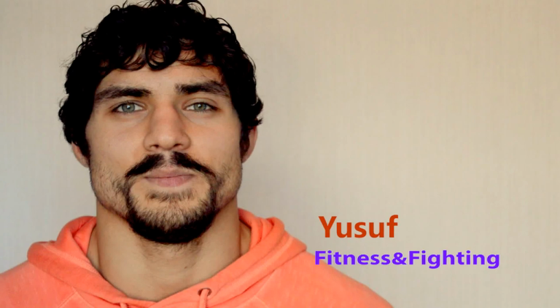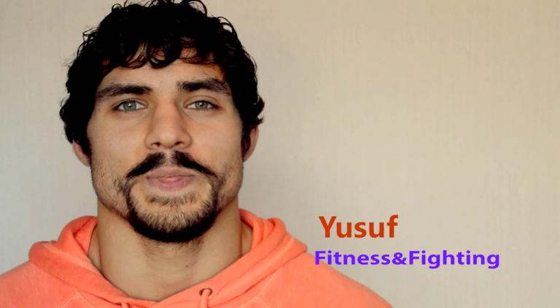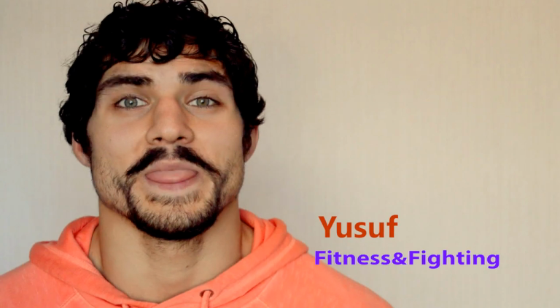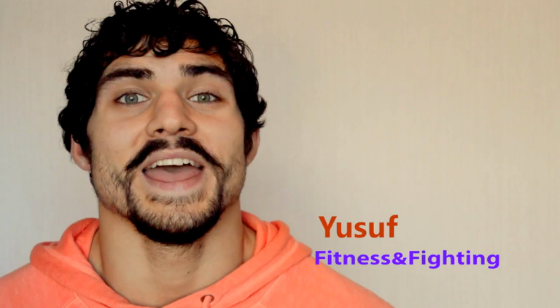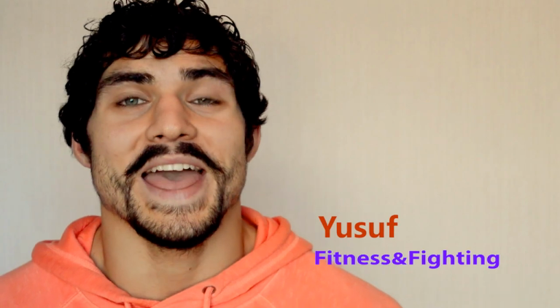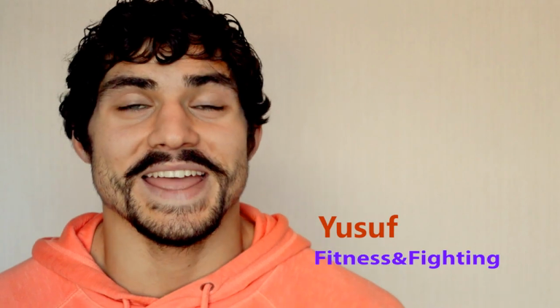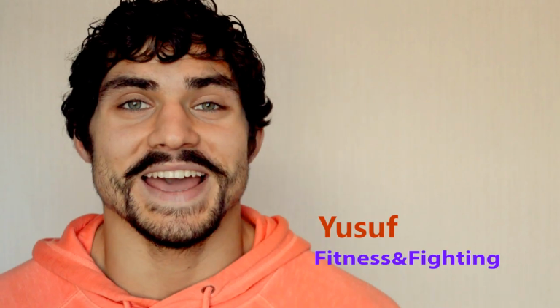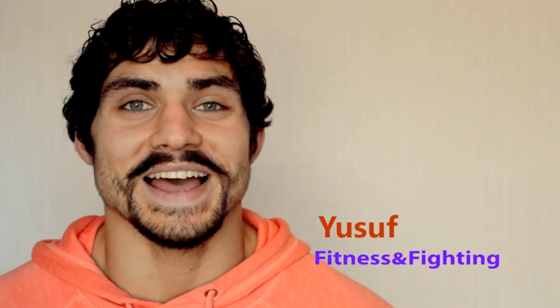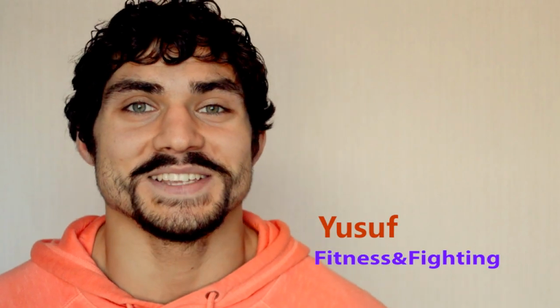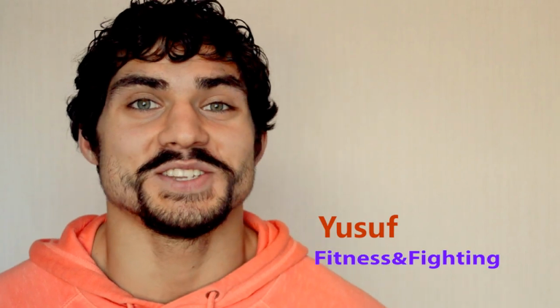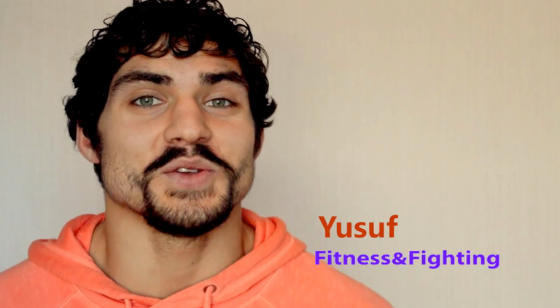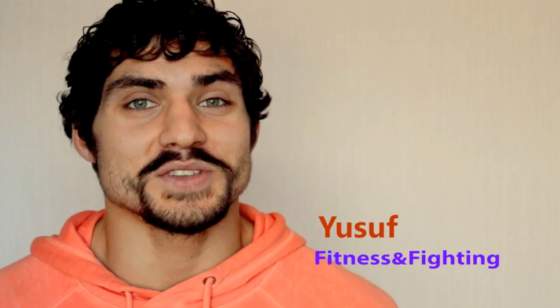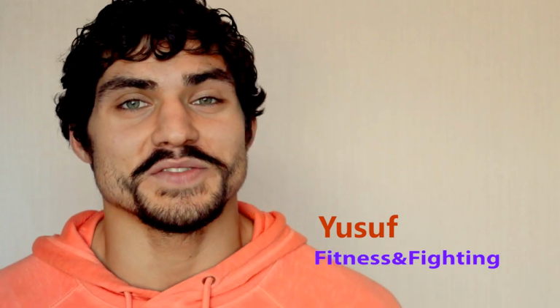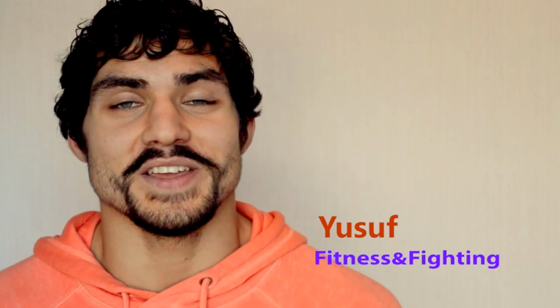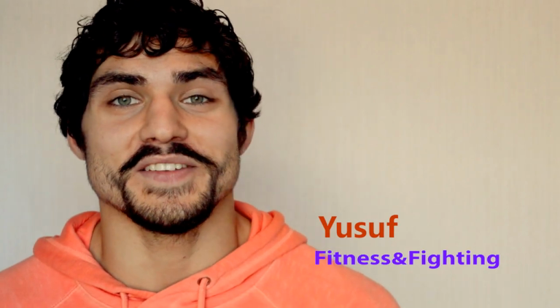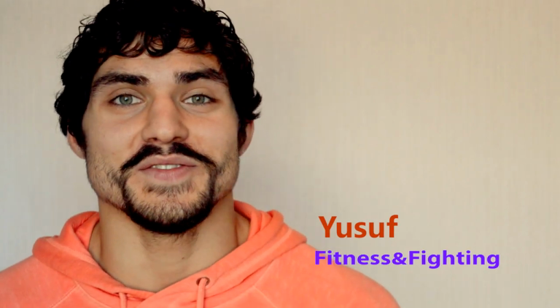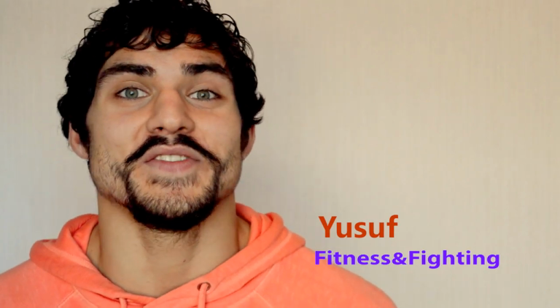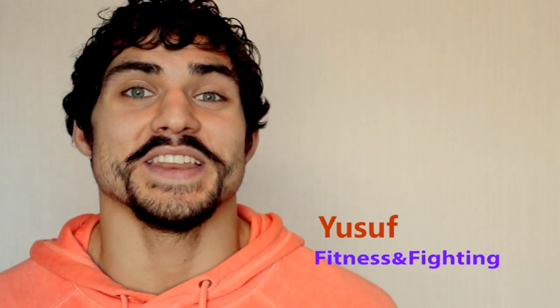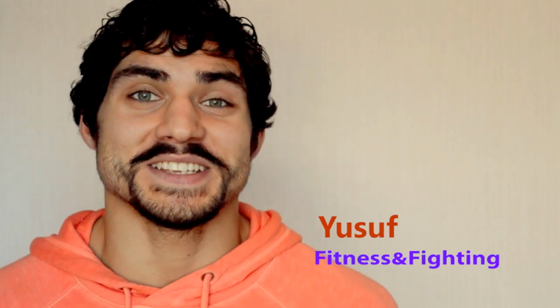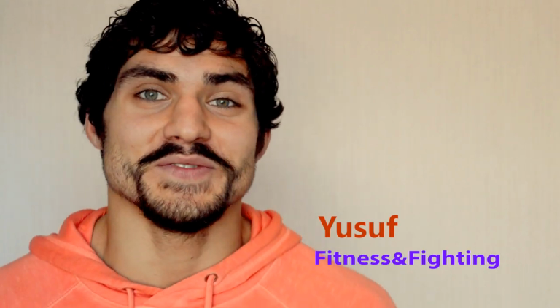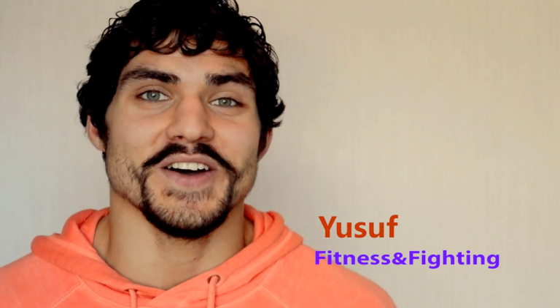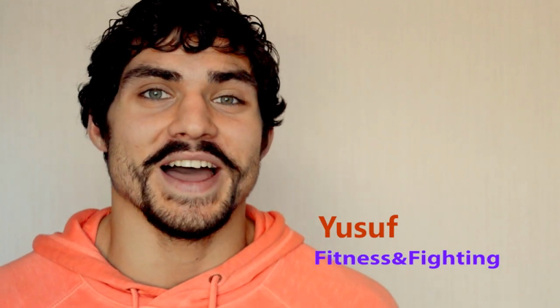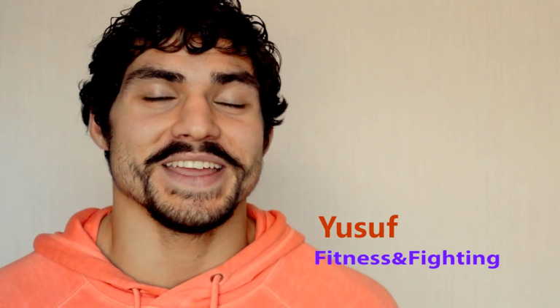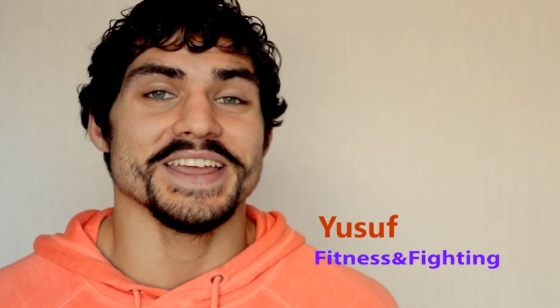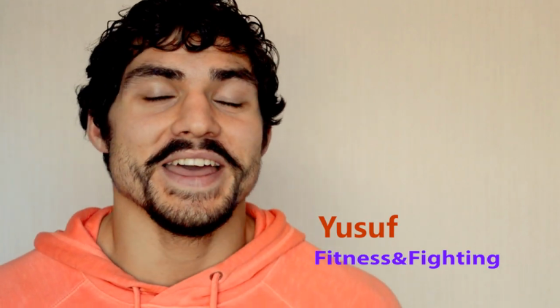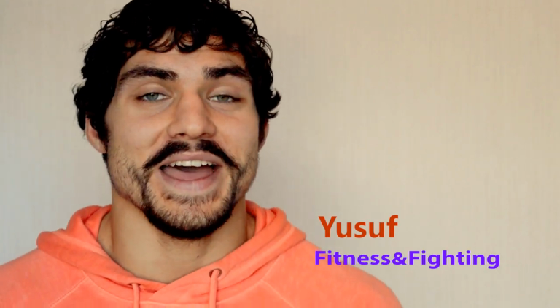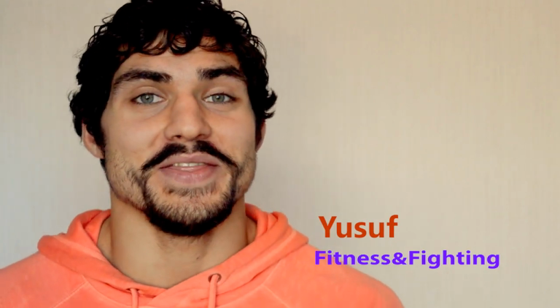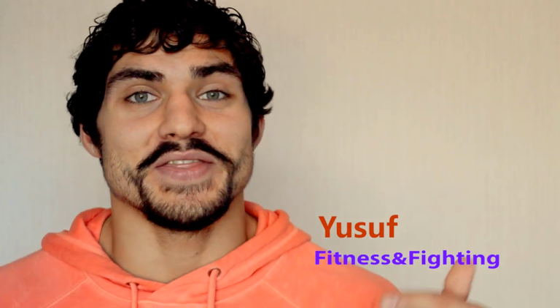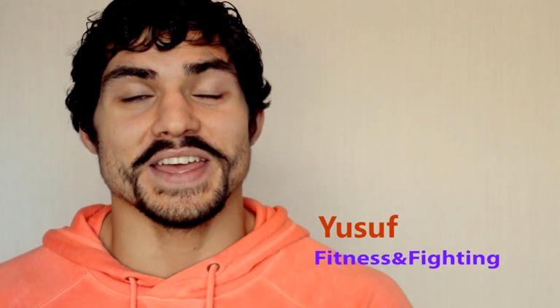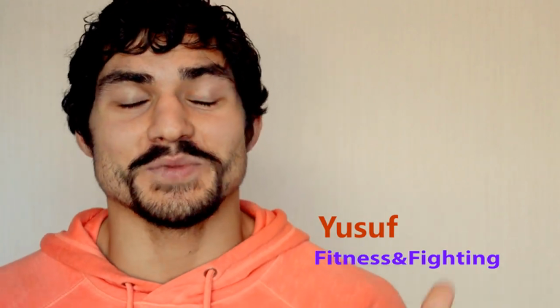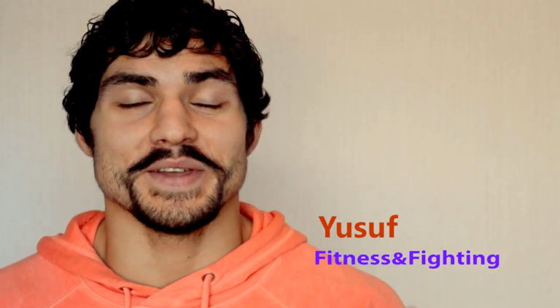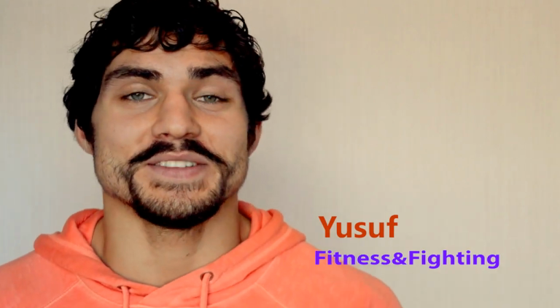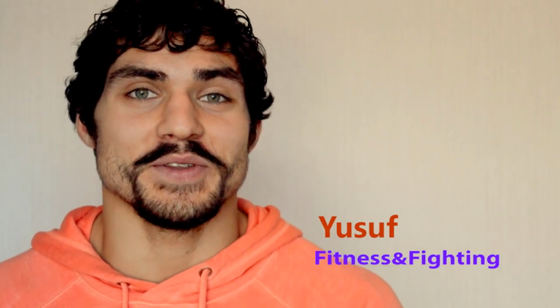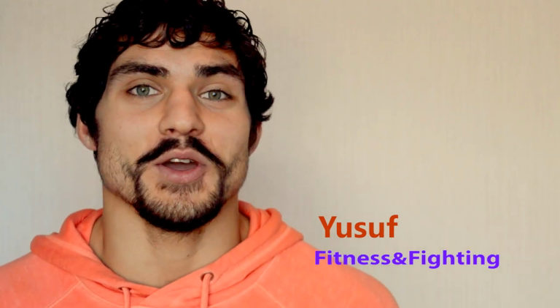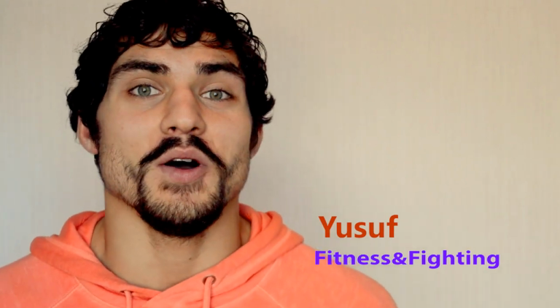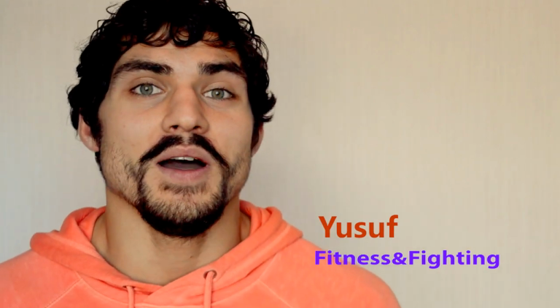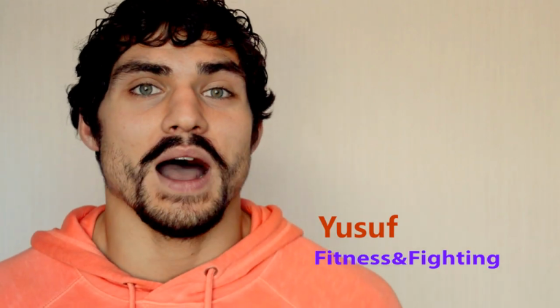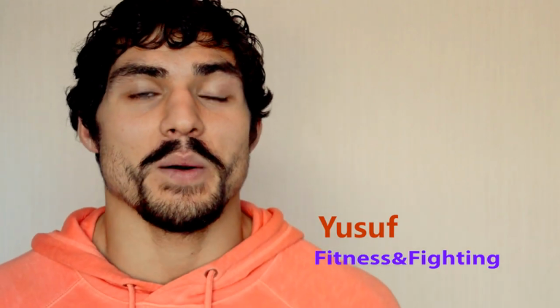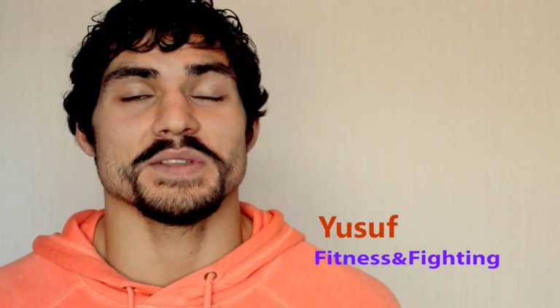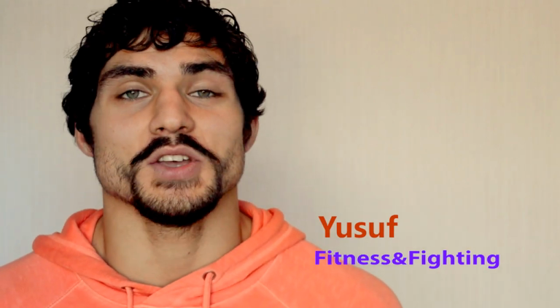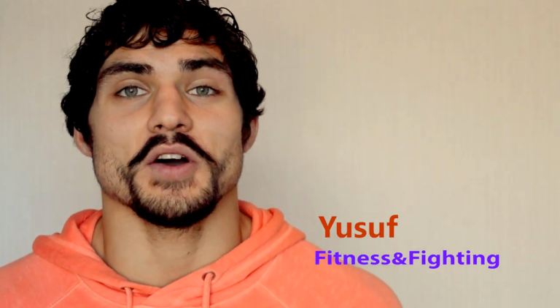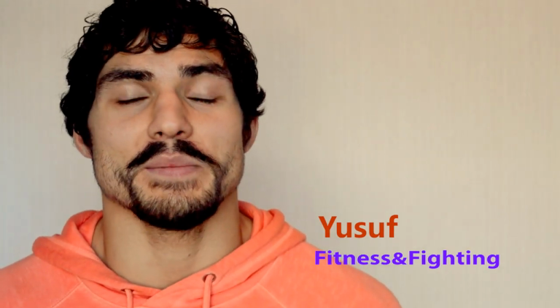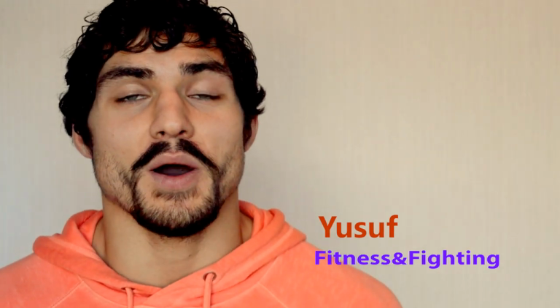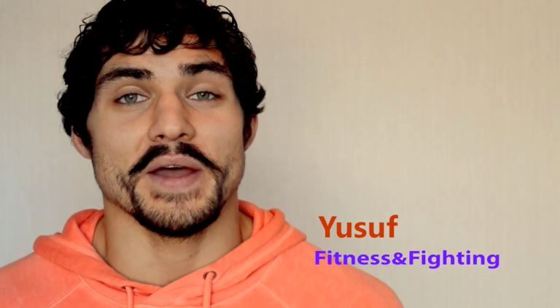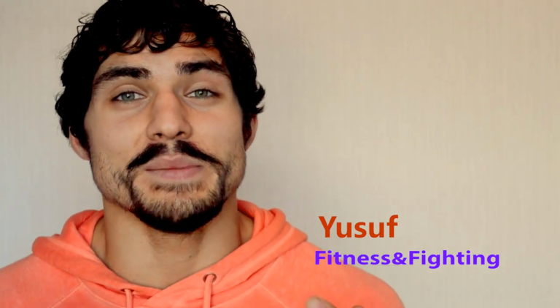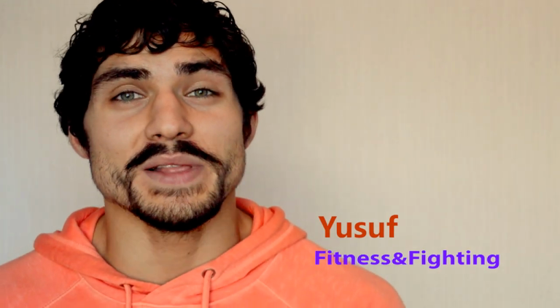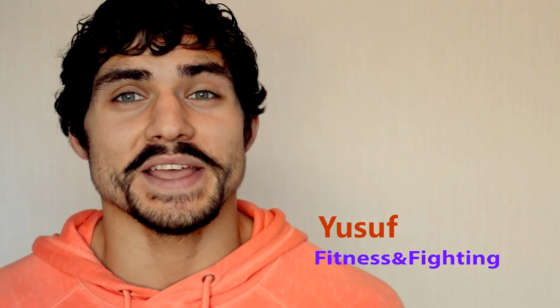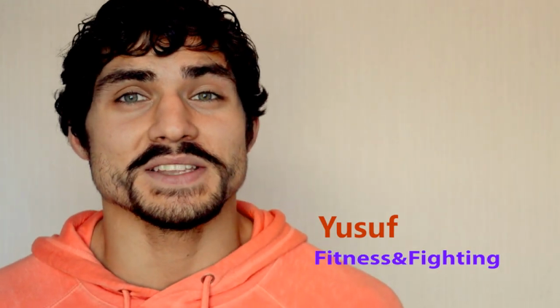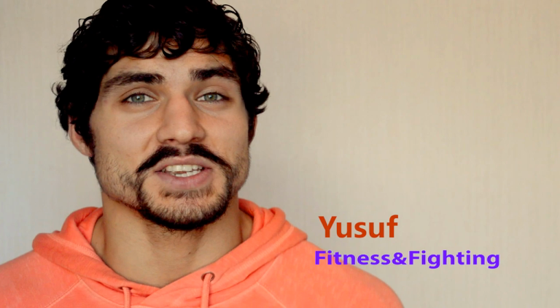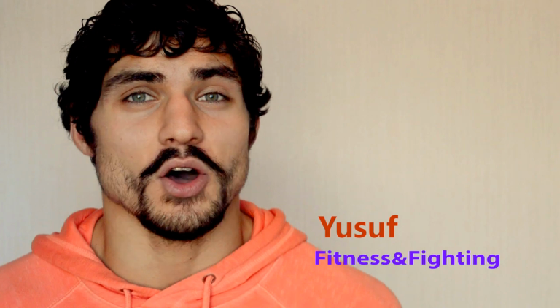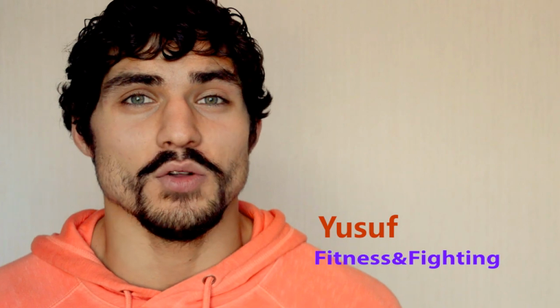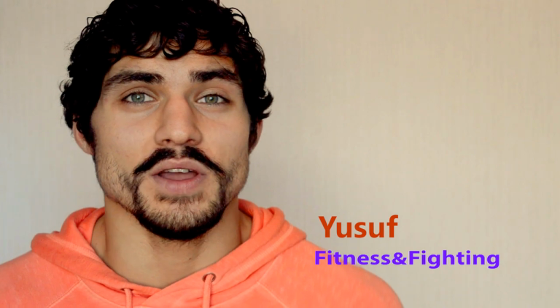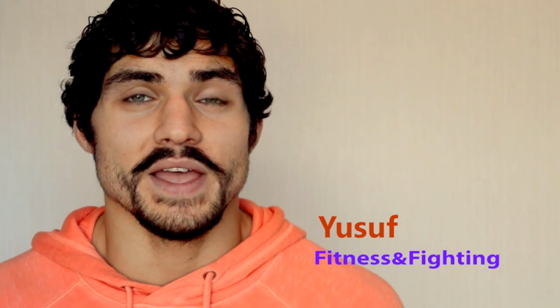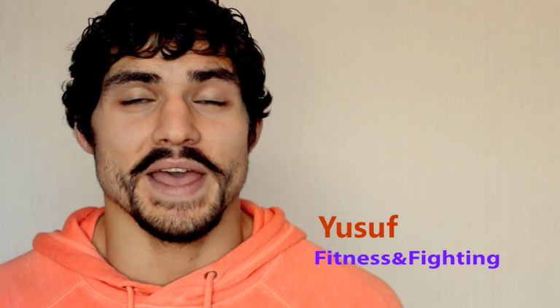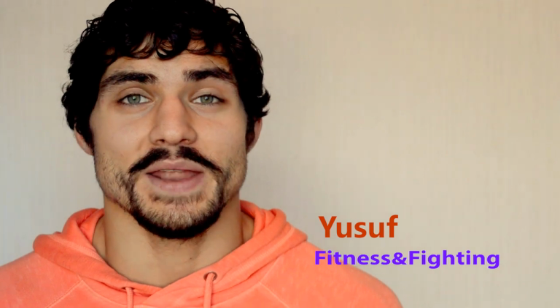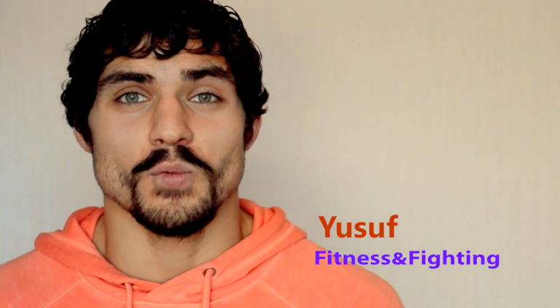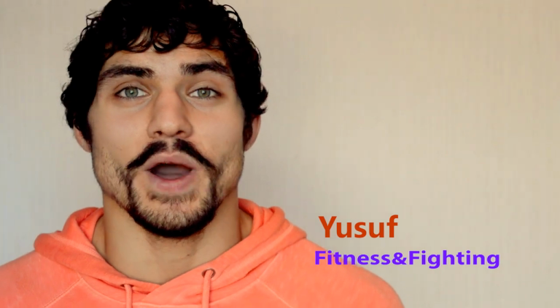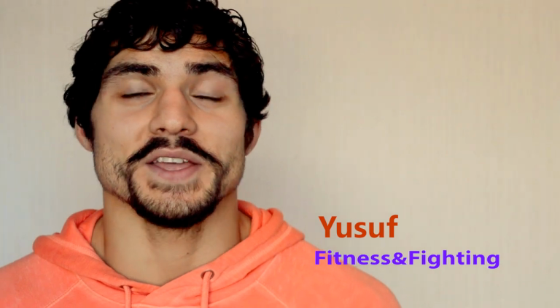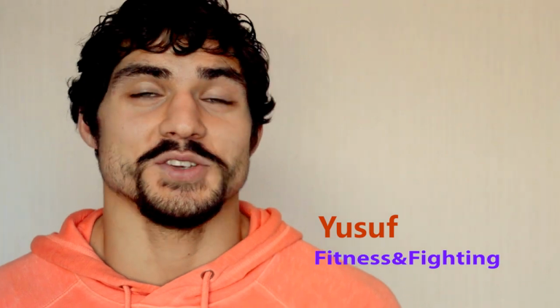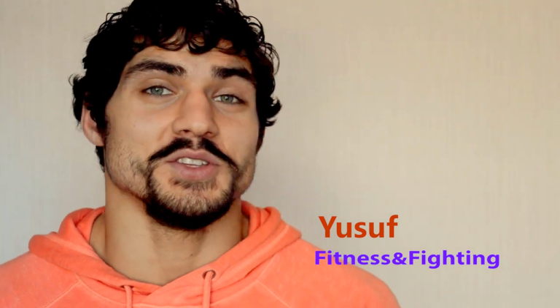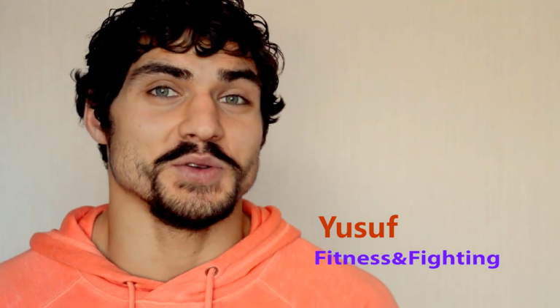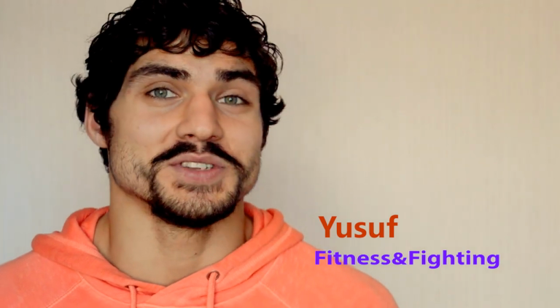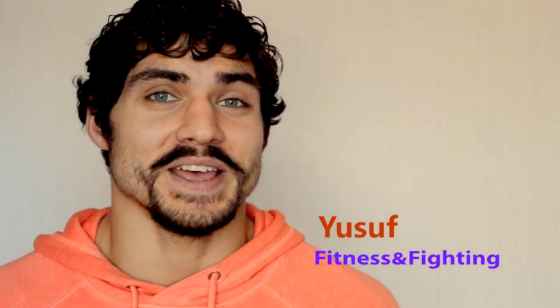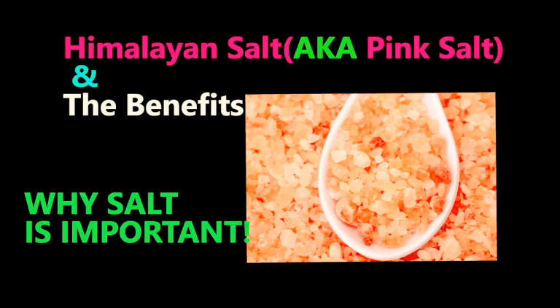Hey guys, it's Sophia from Fitness and Fighting, and this week's video I want to talk about Himalayan salt and why you should use it.